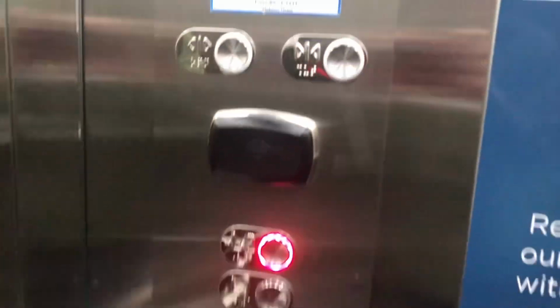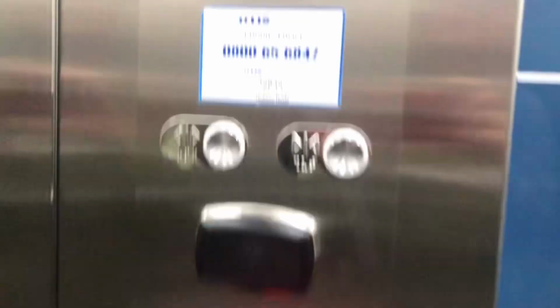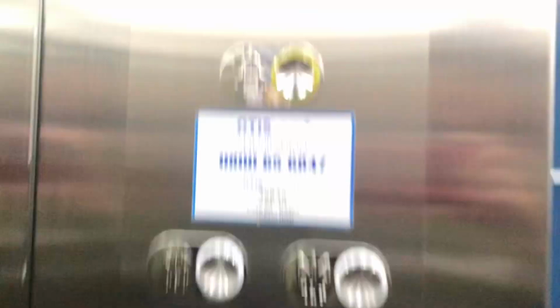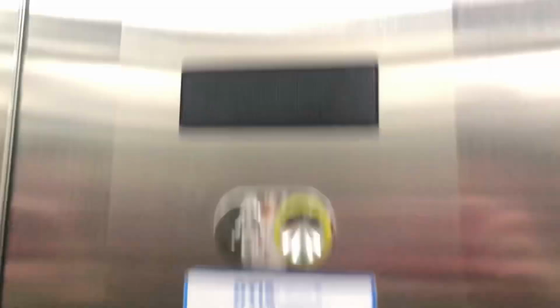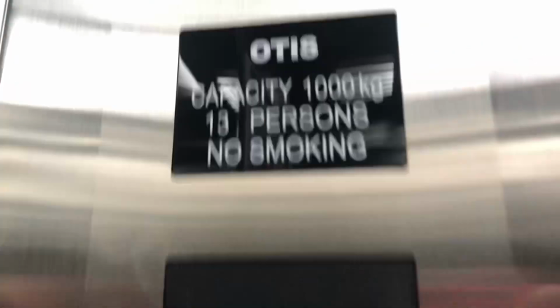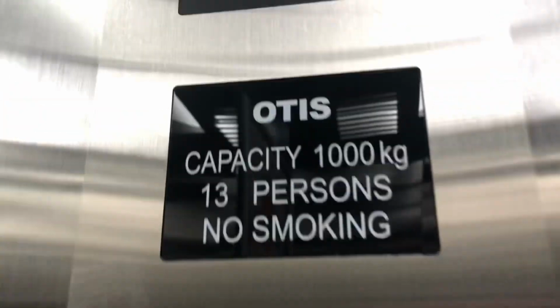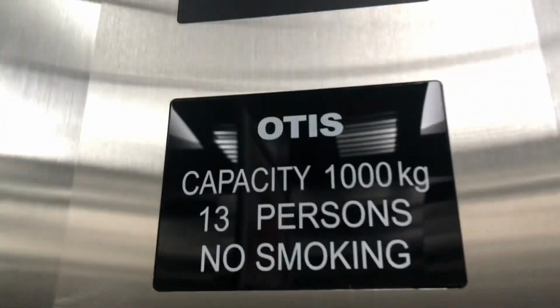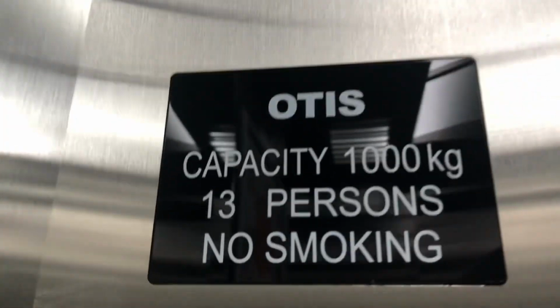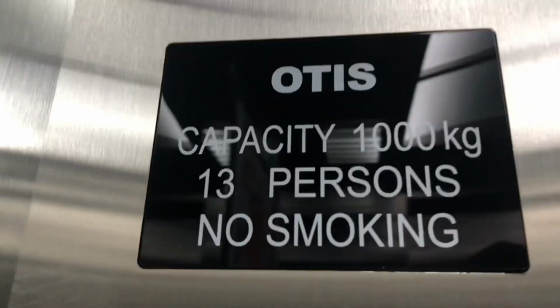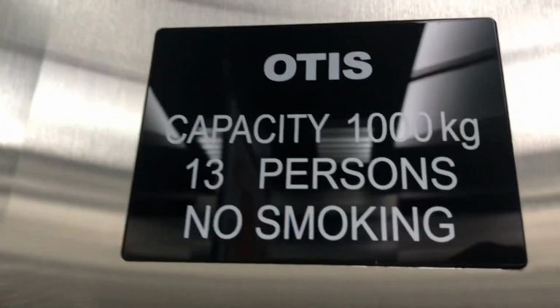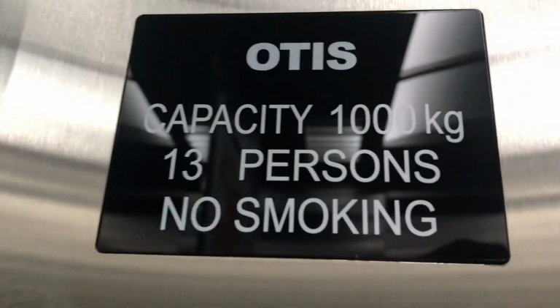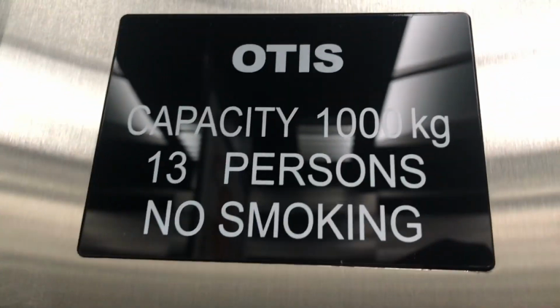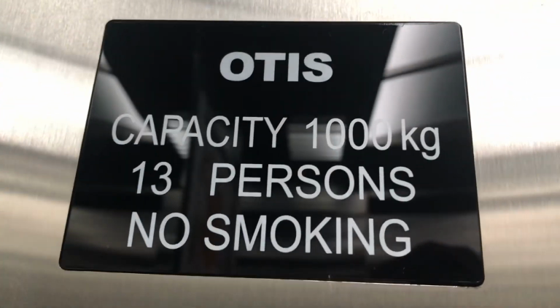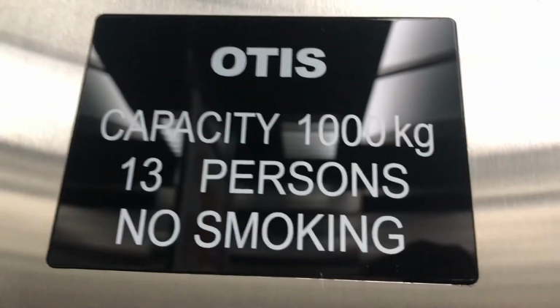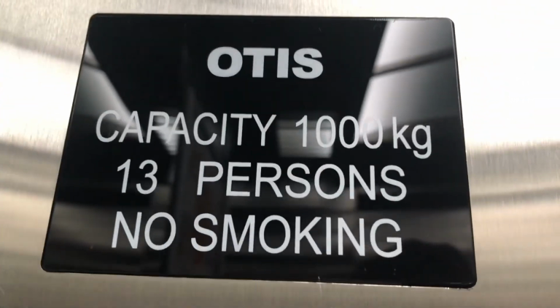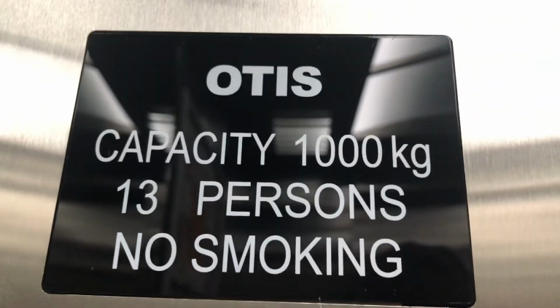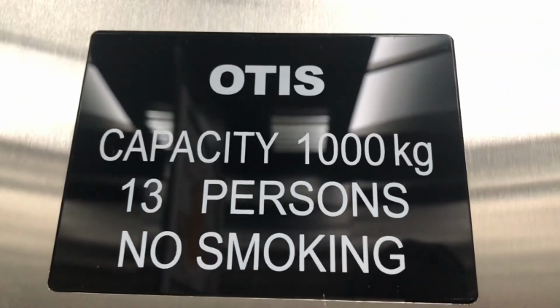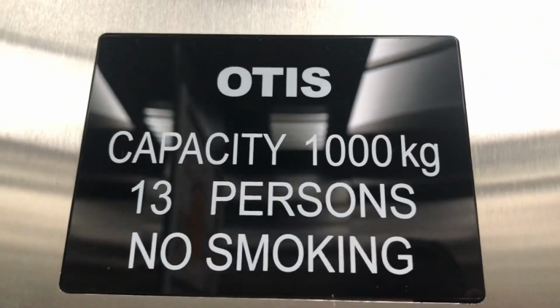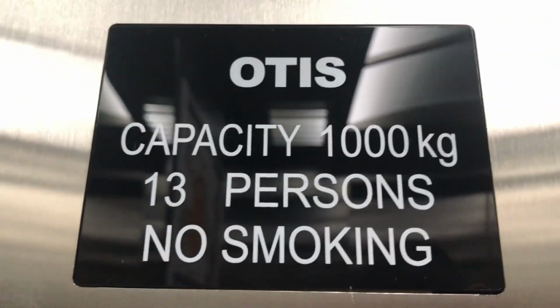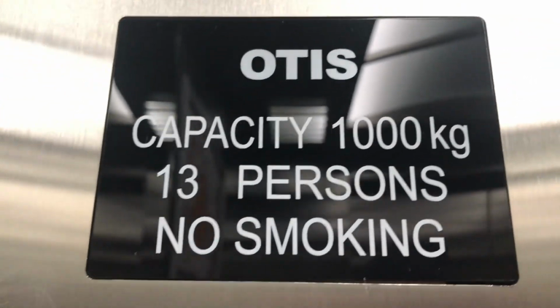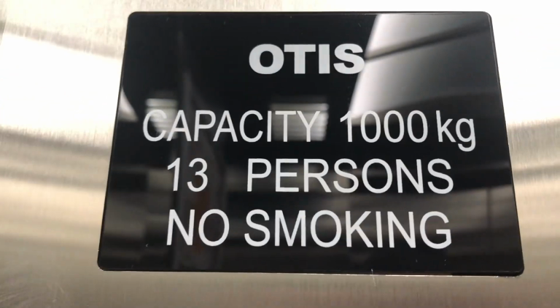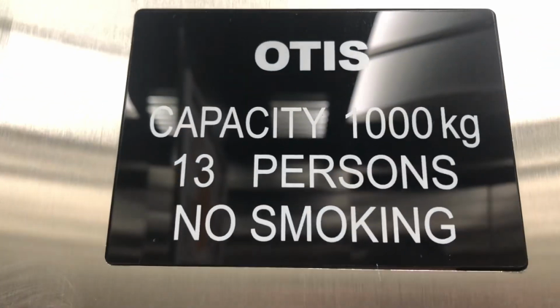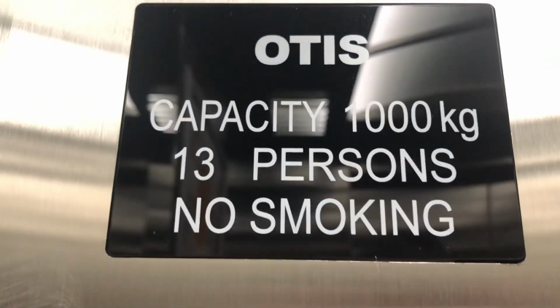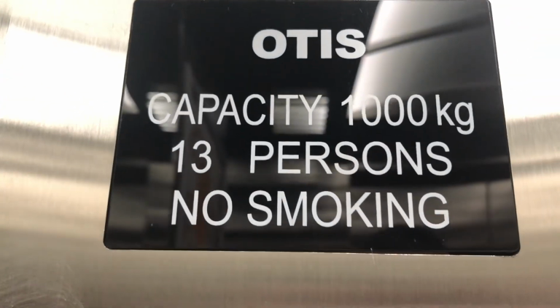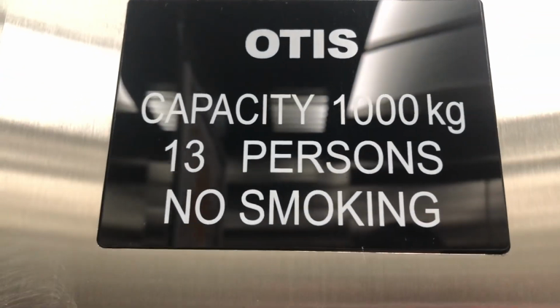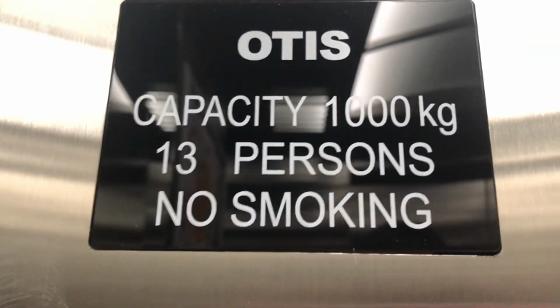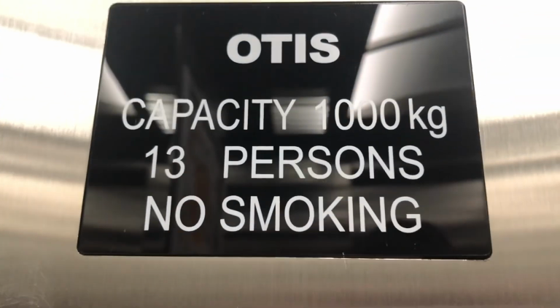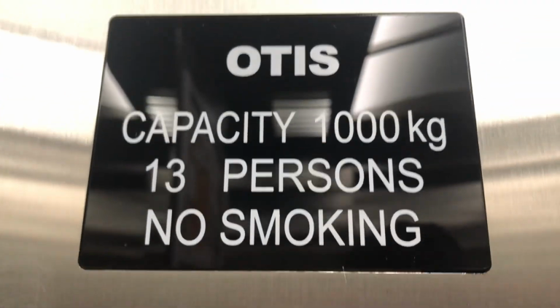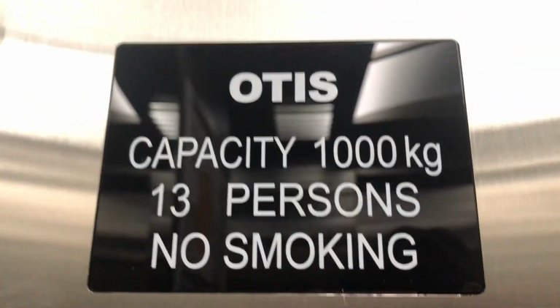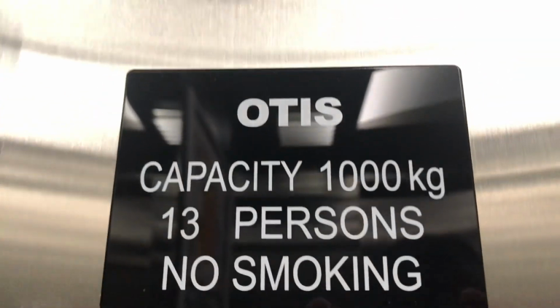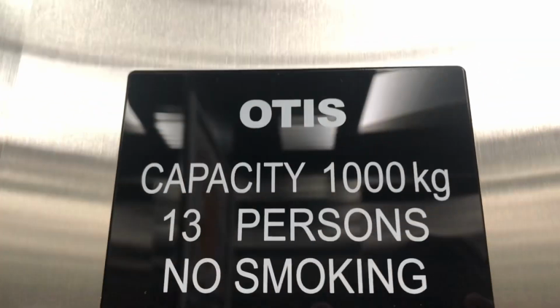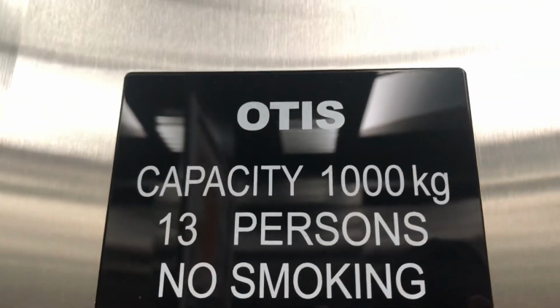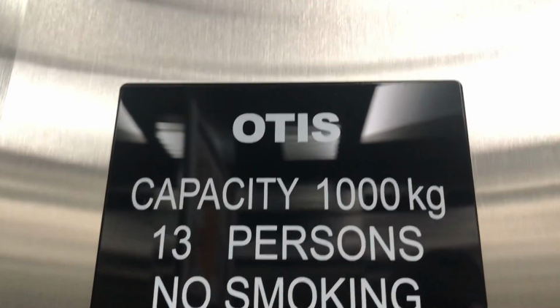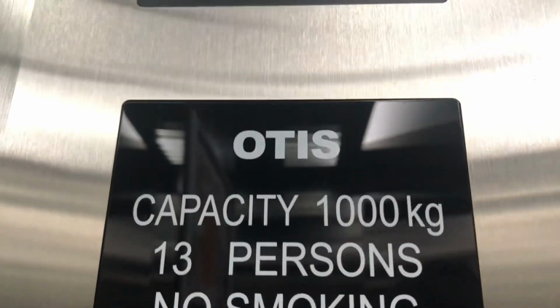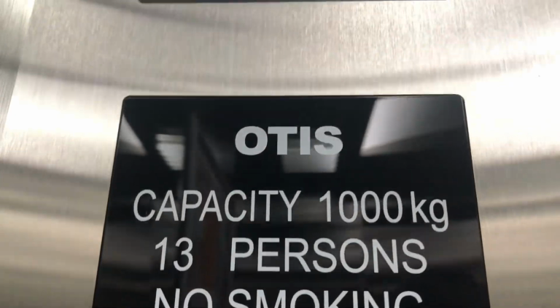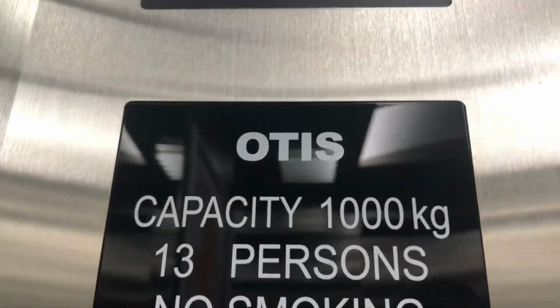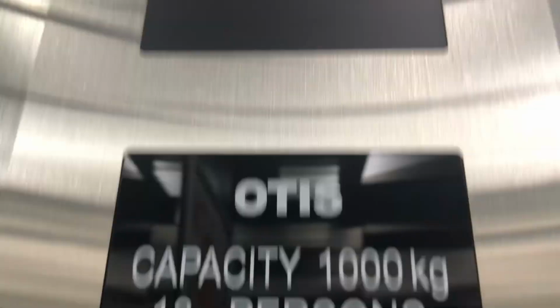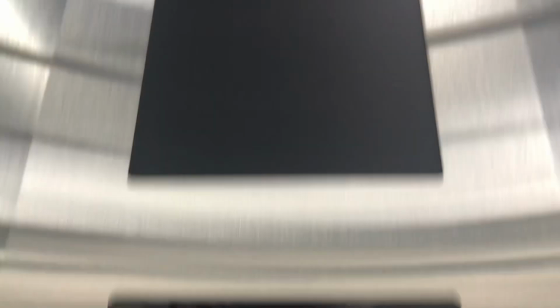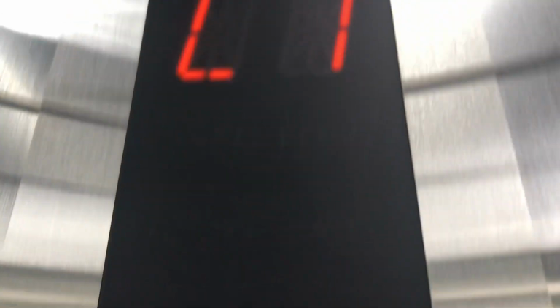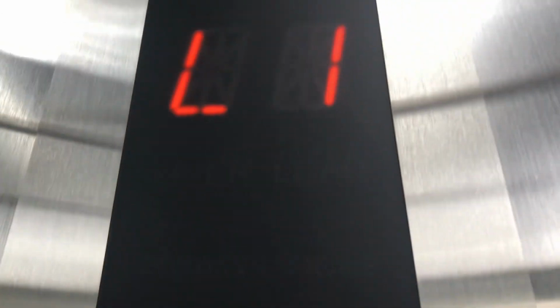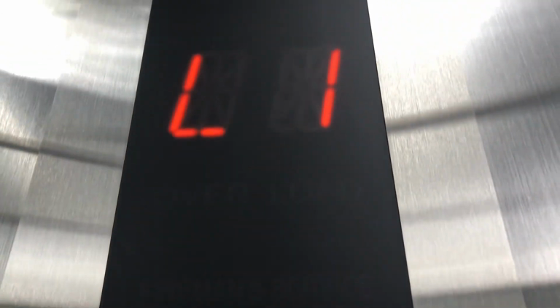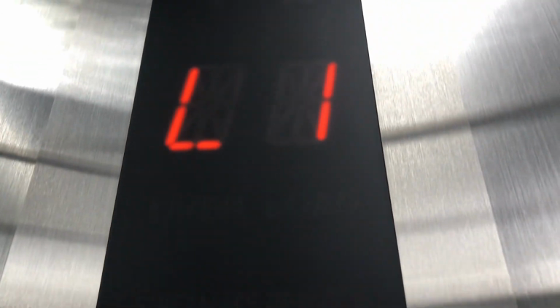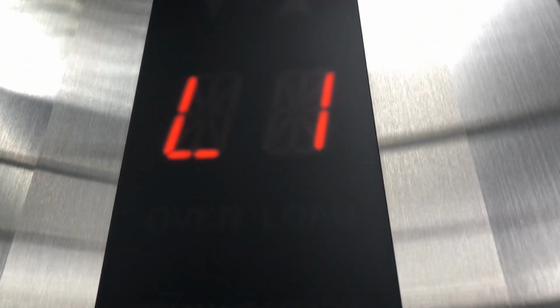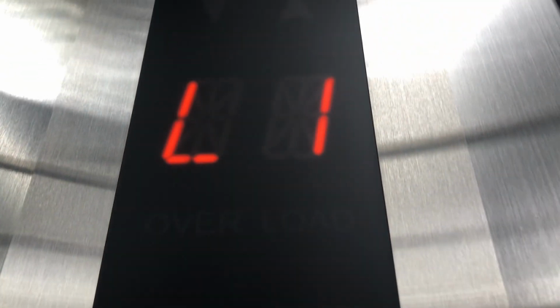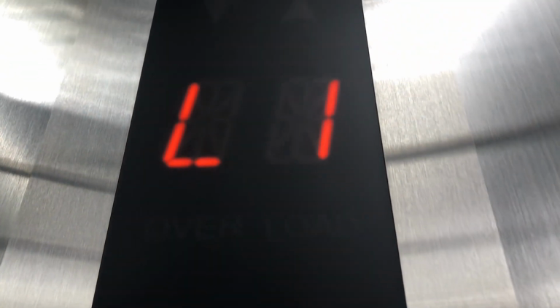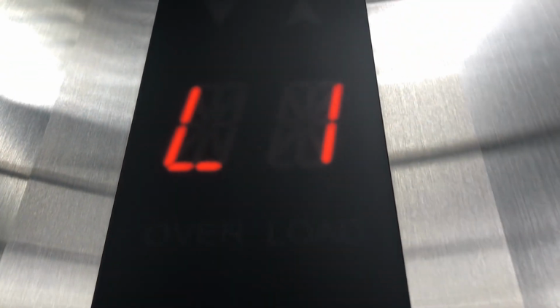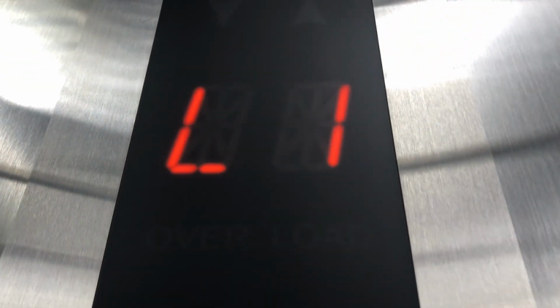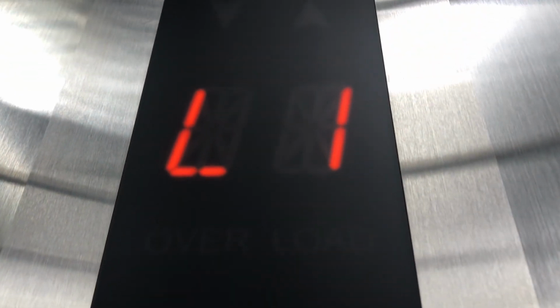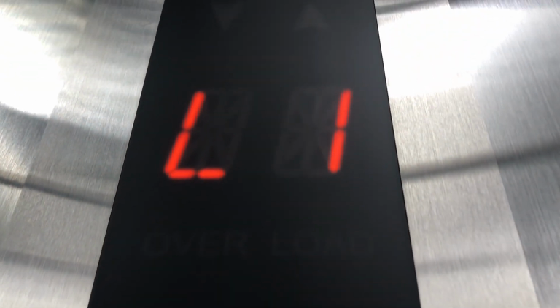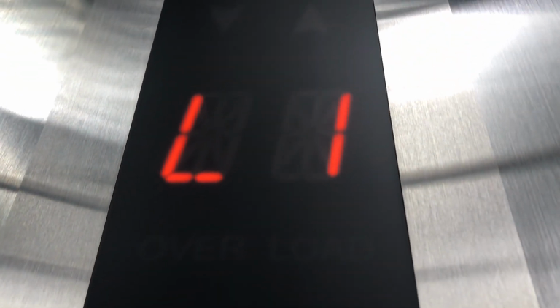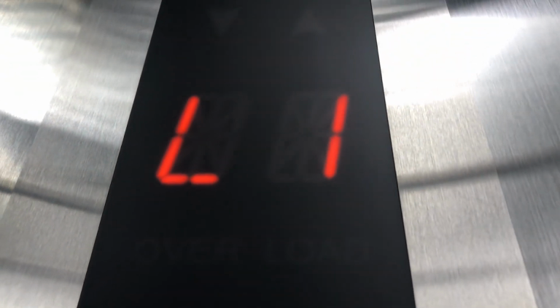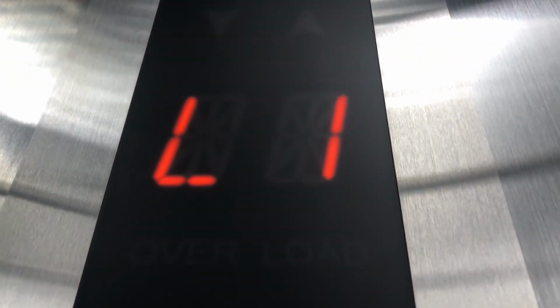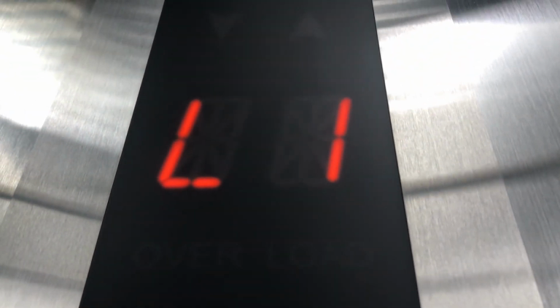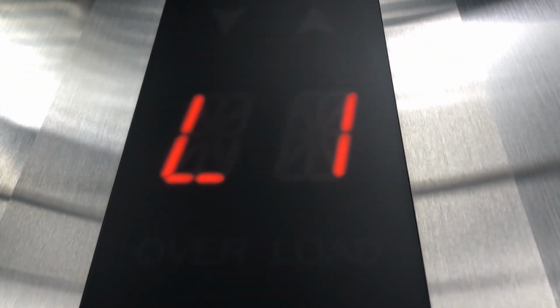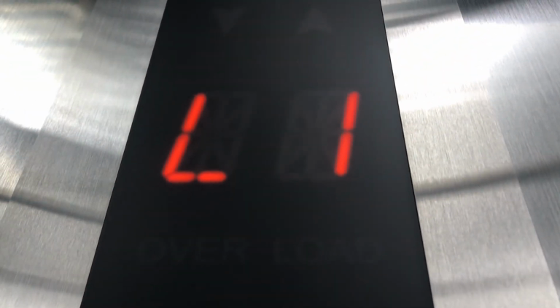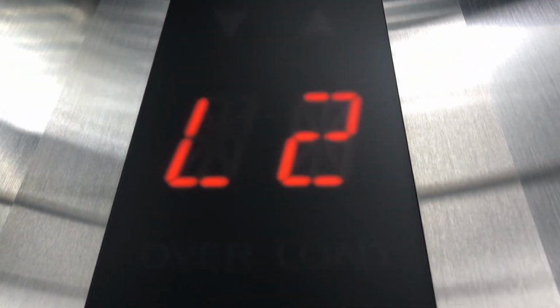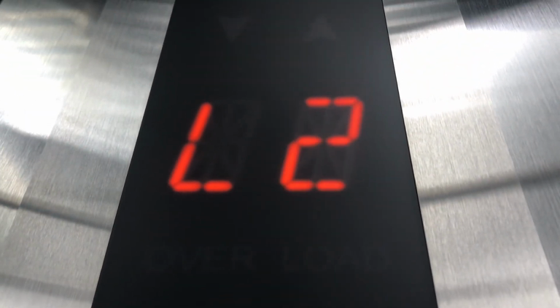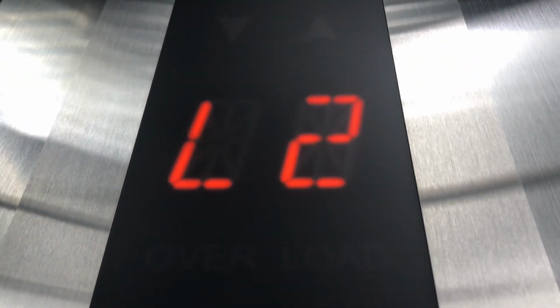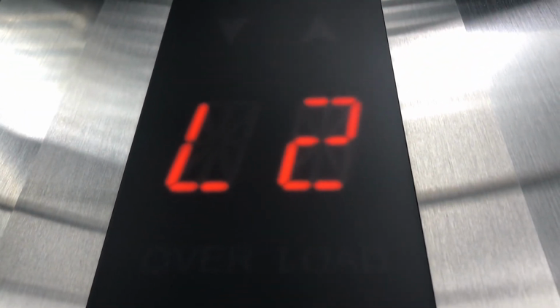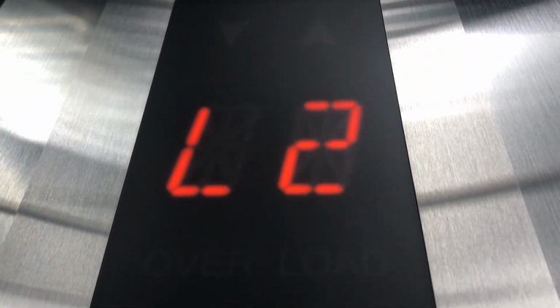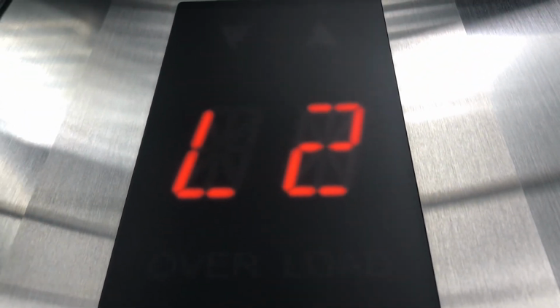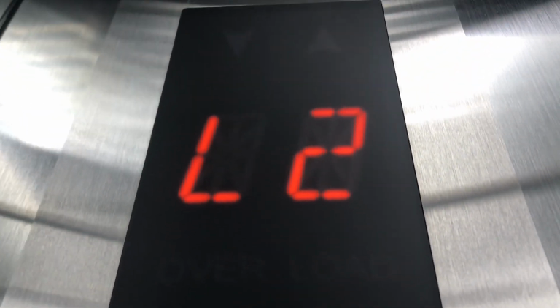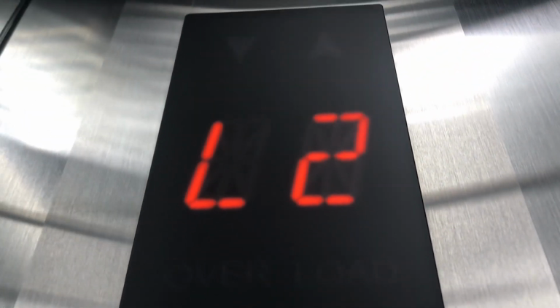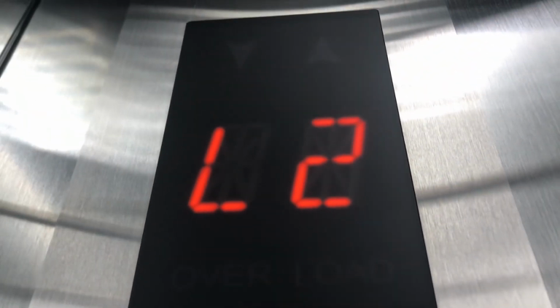1,000 kilograms, 13 persons capacity. Here we are at level 2.